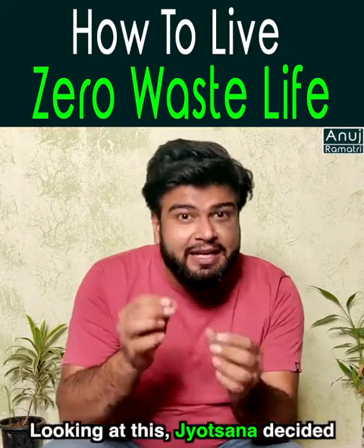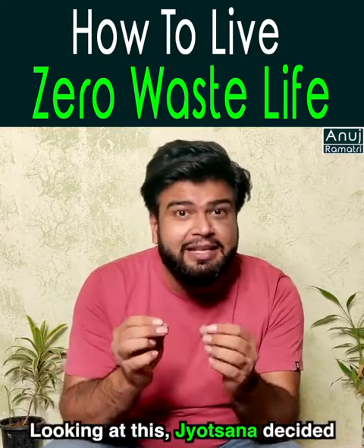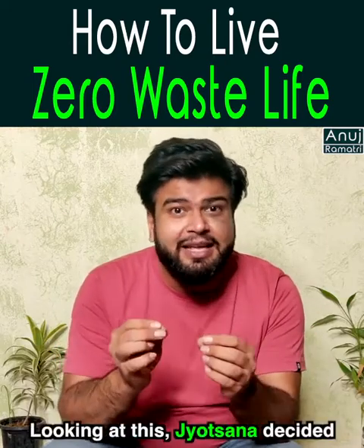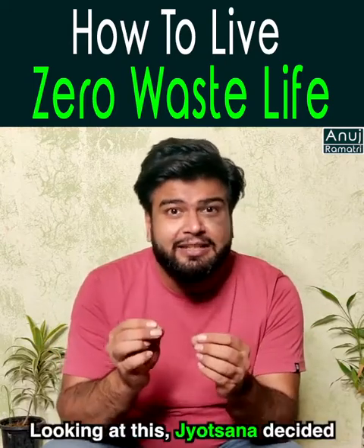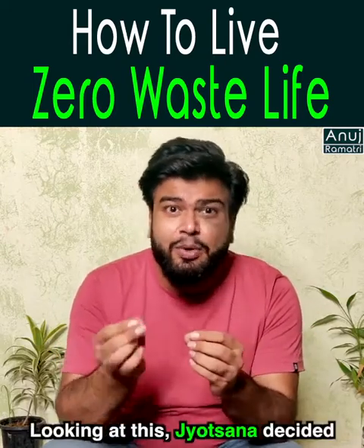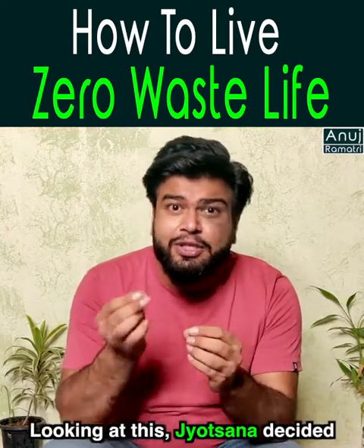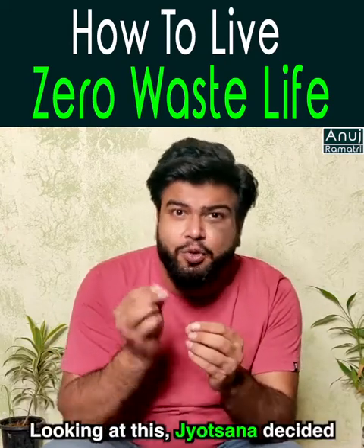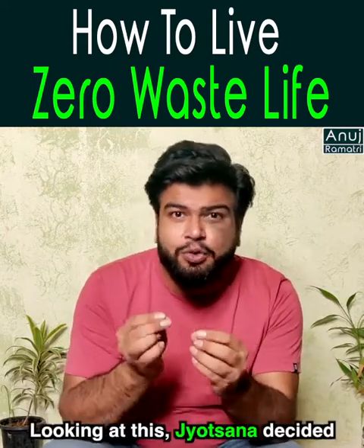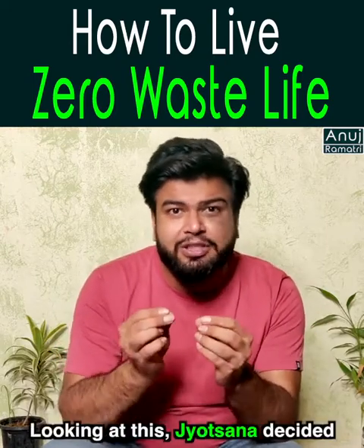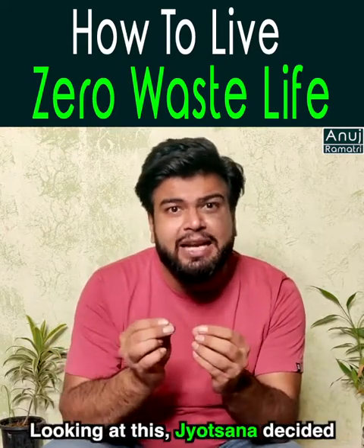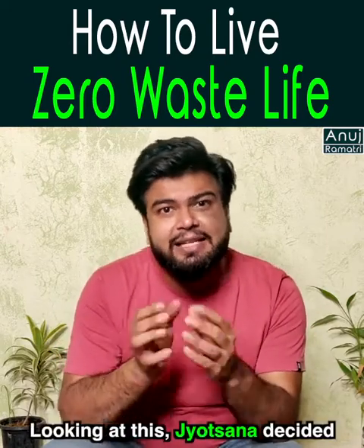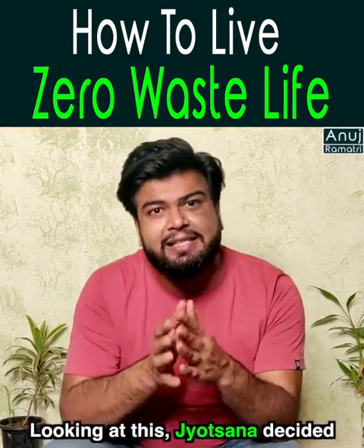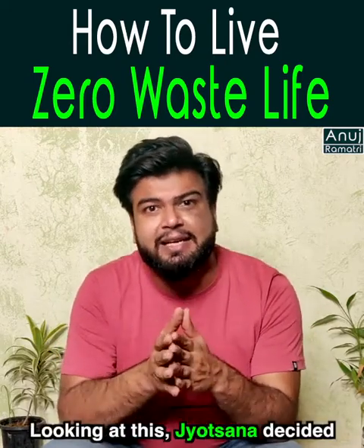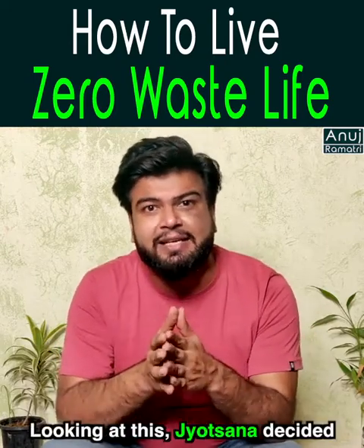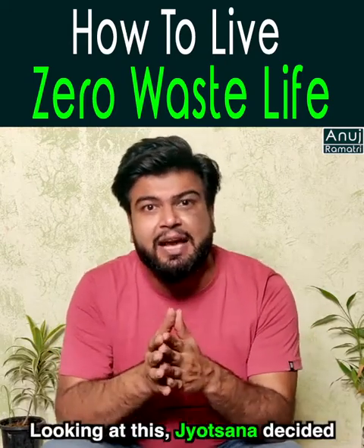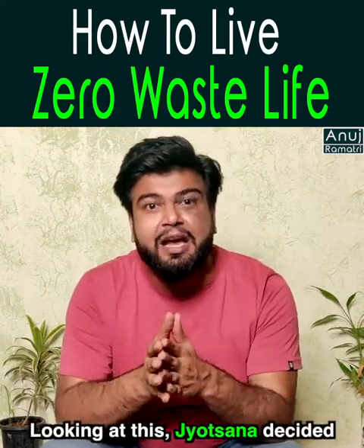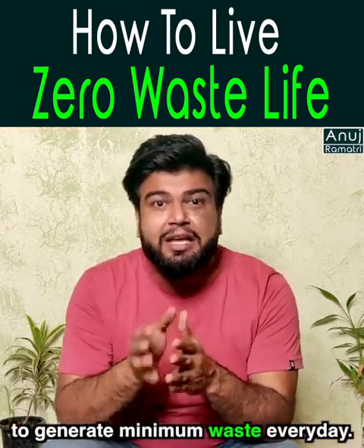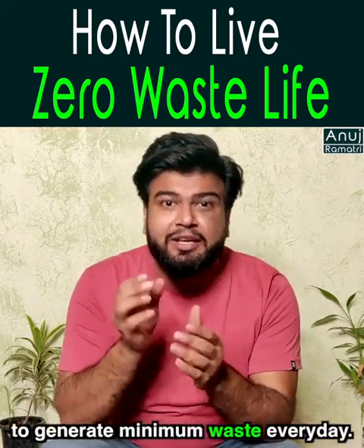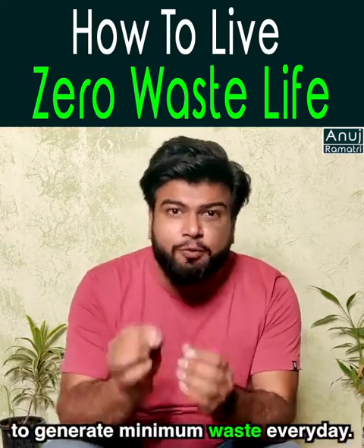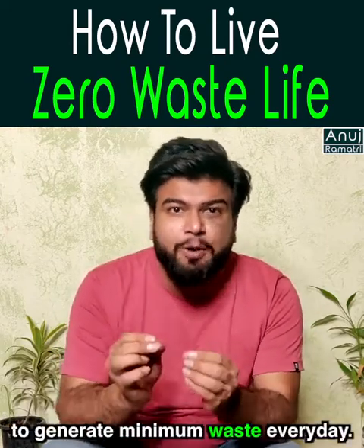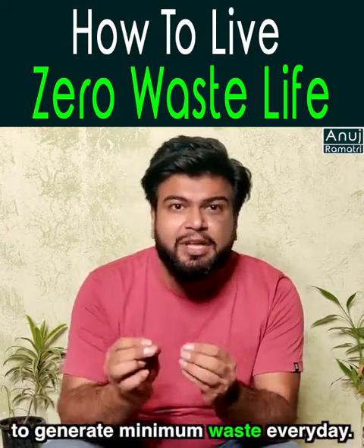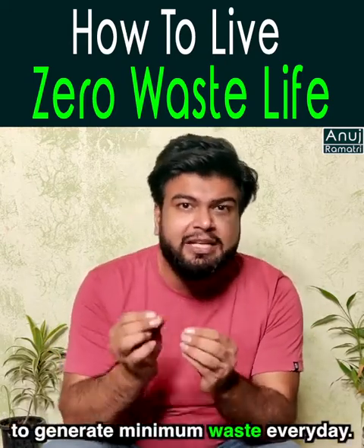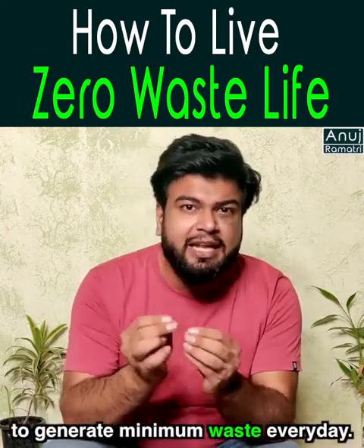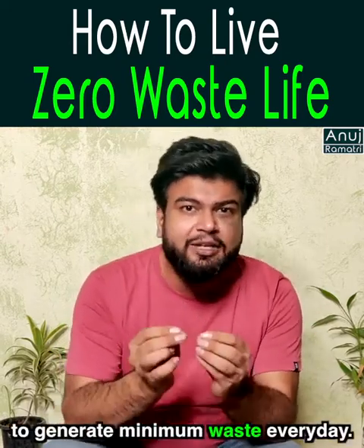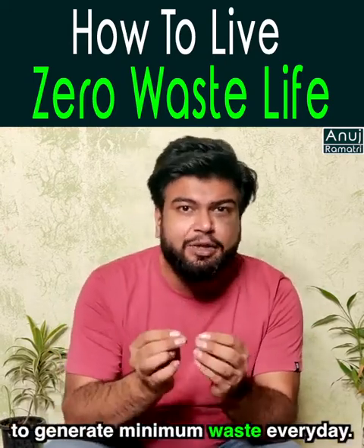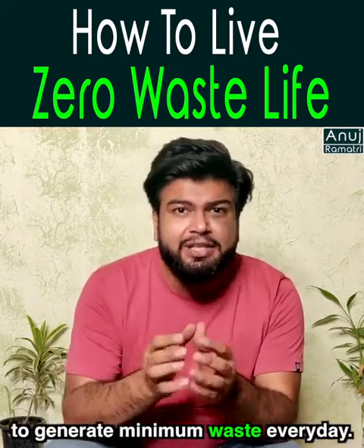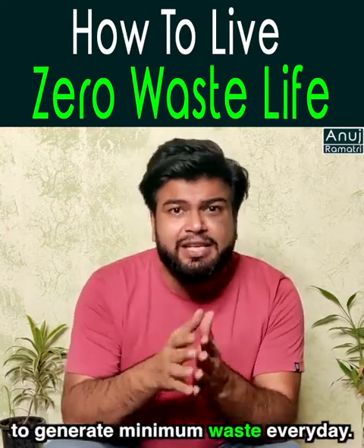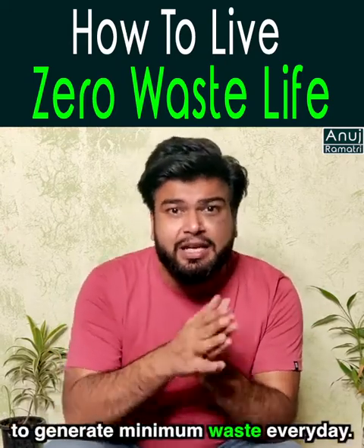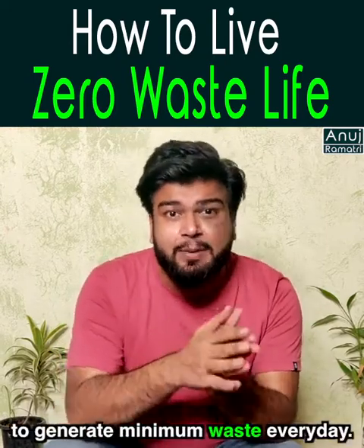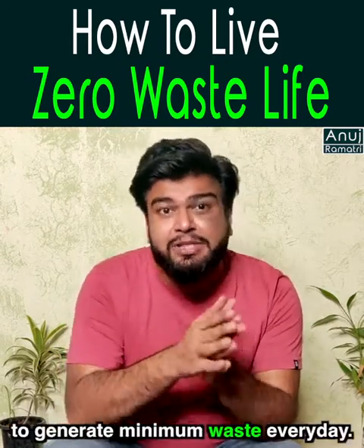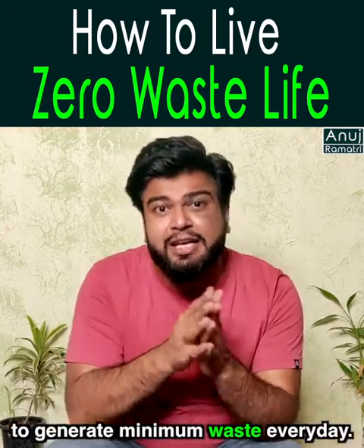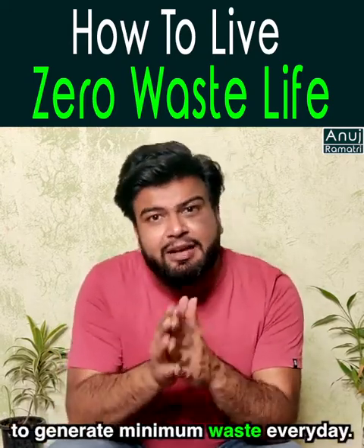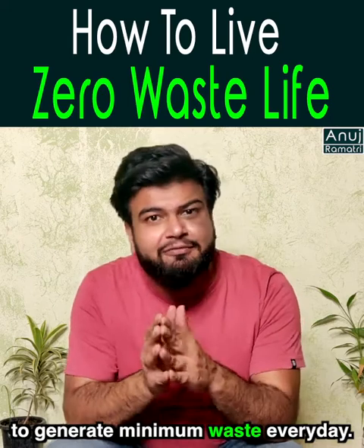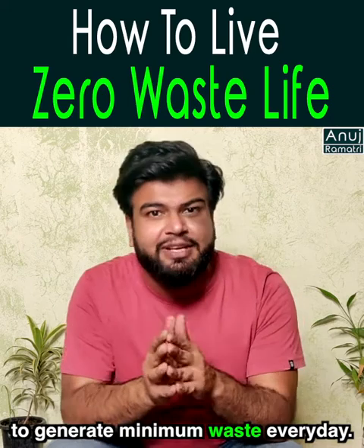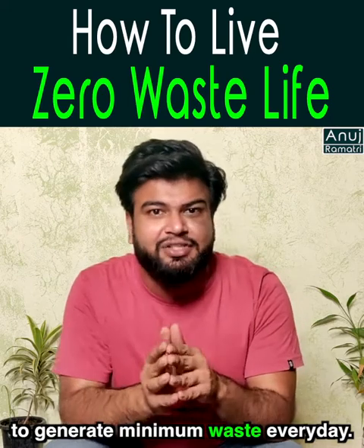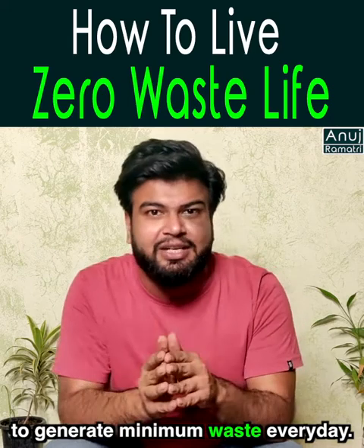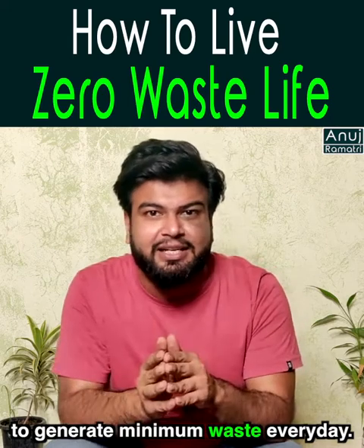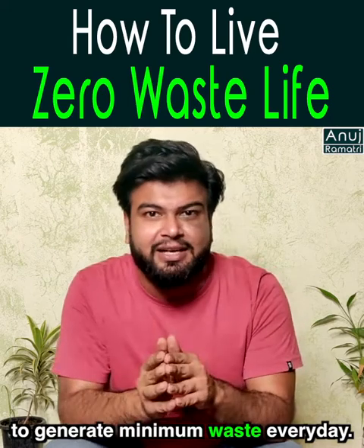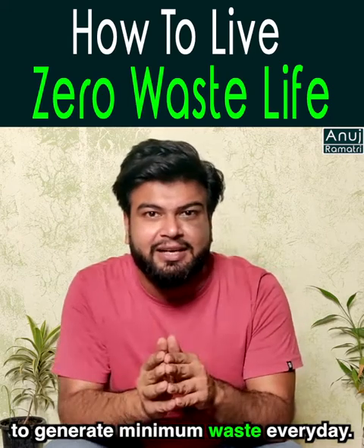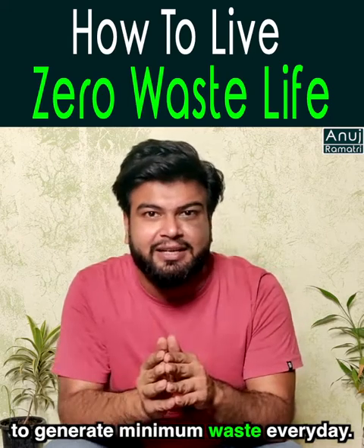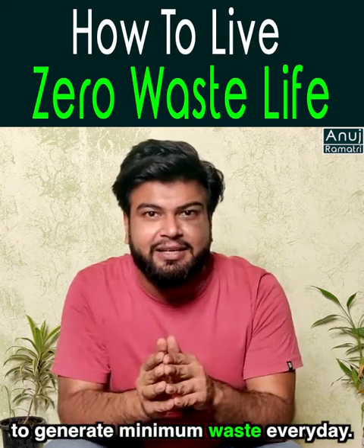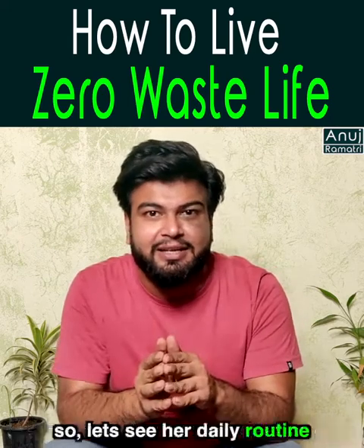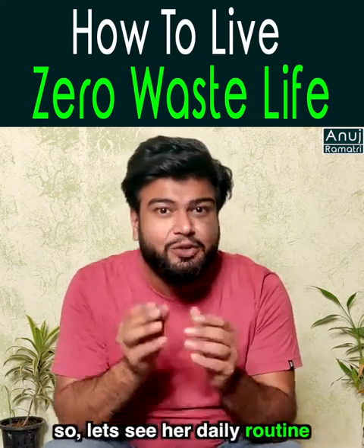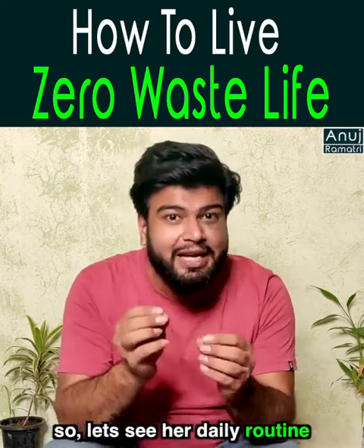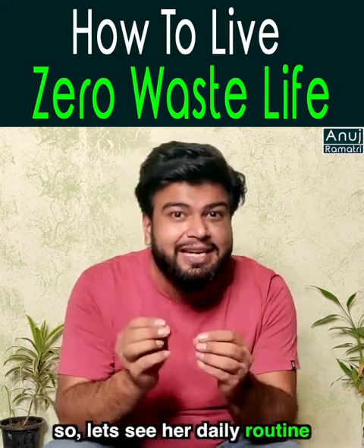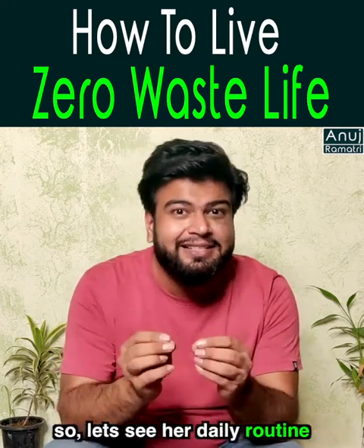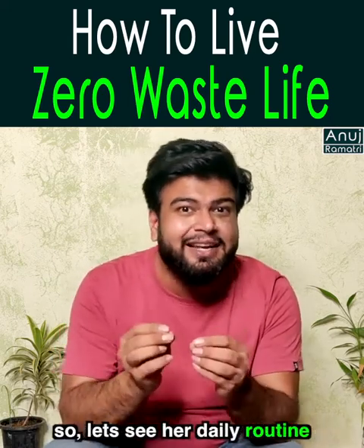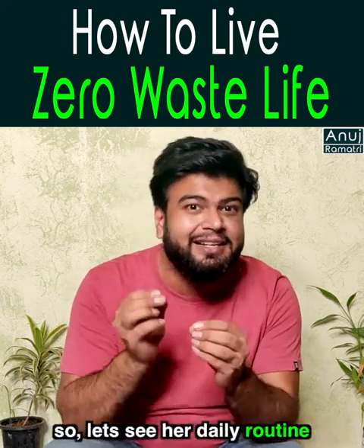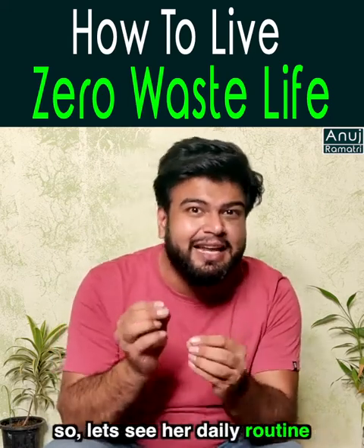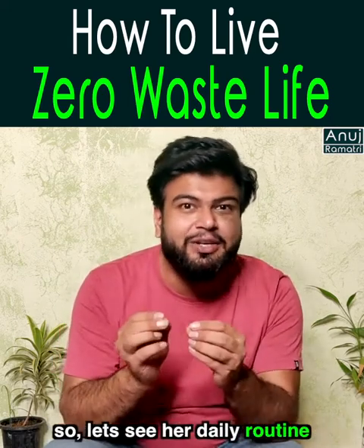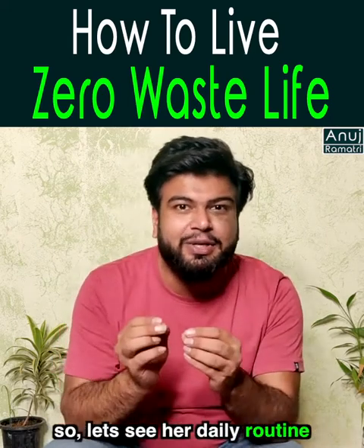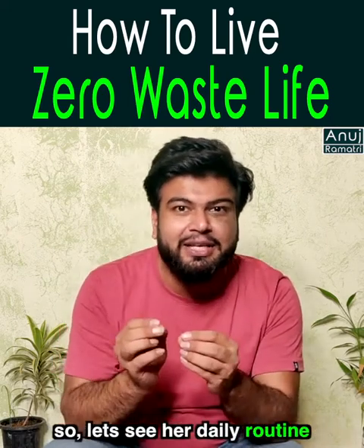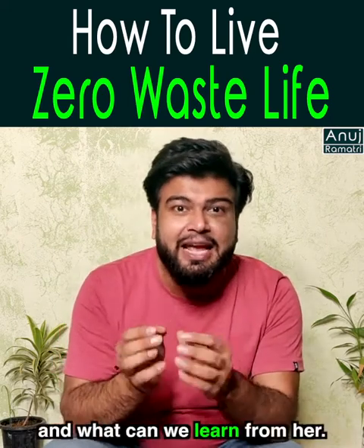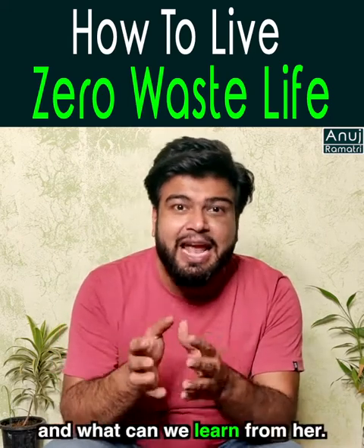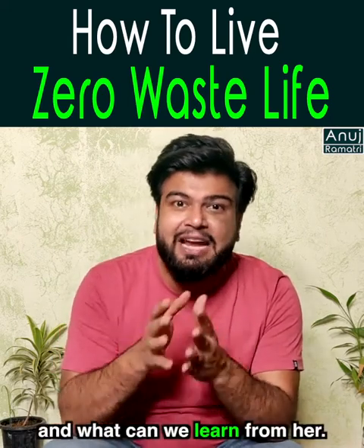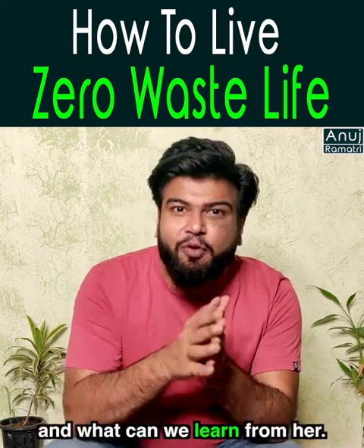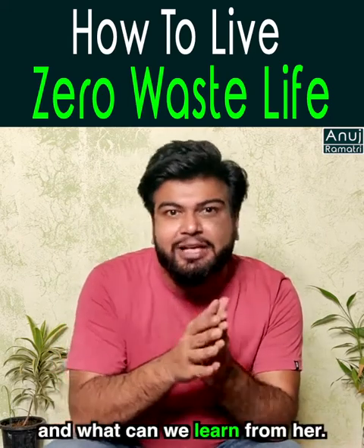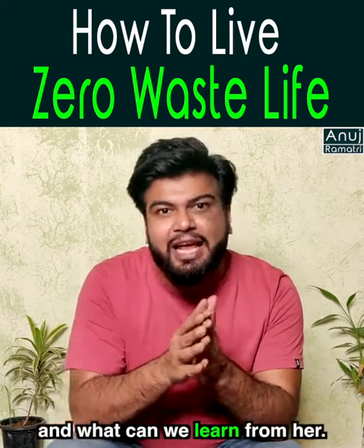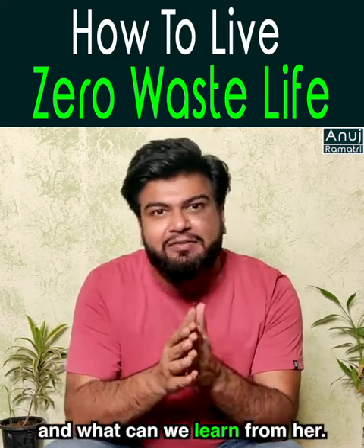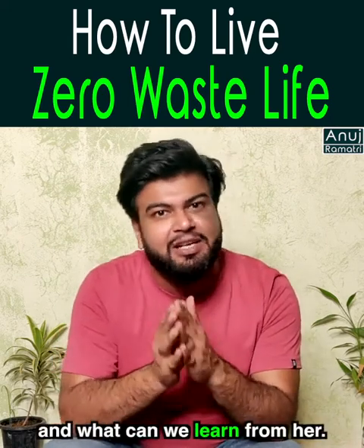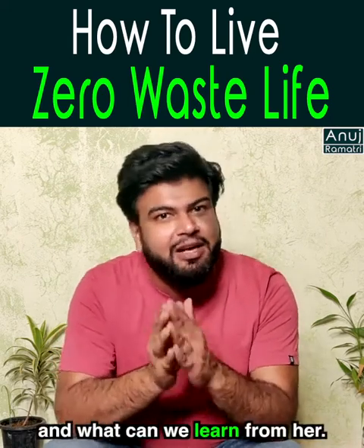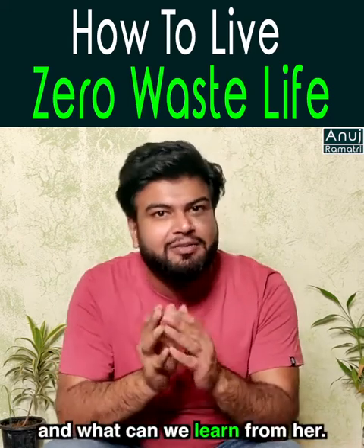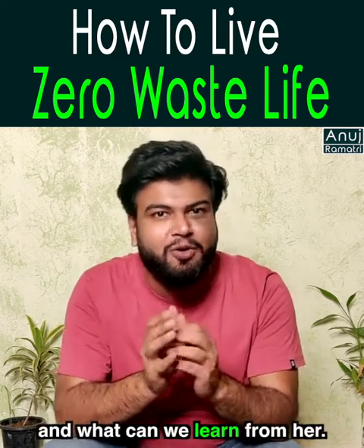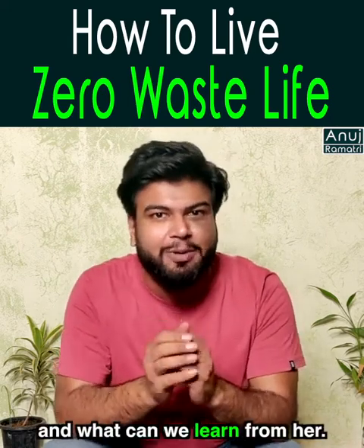Jyotshna decided that she will generate less waste from her daily routine. So let's see her daily routine and what we can learn from her.